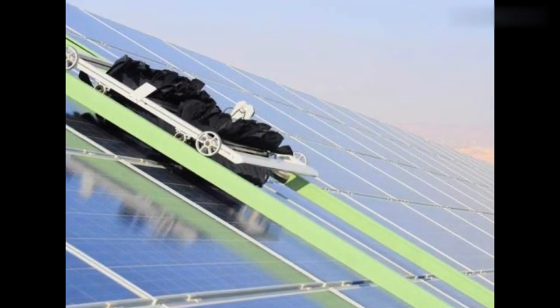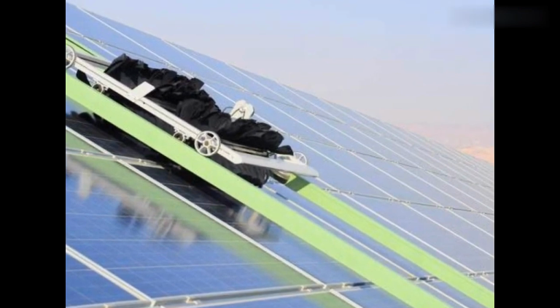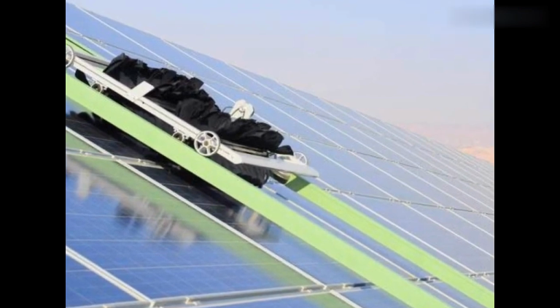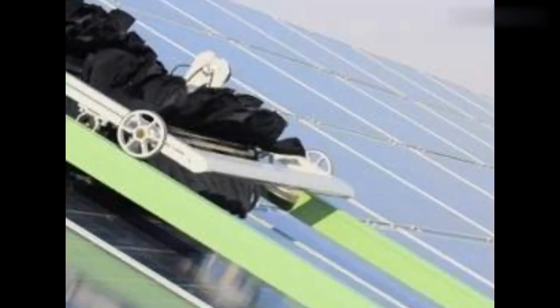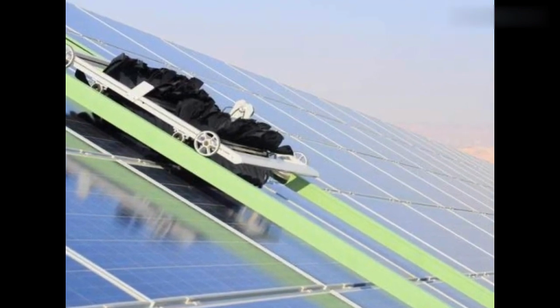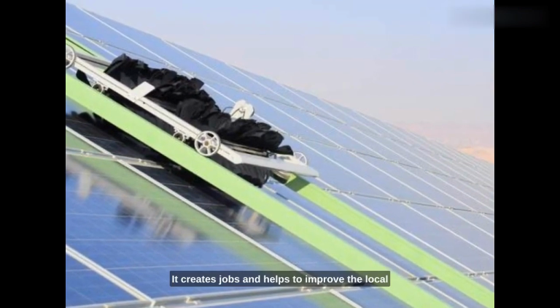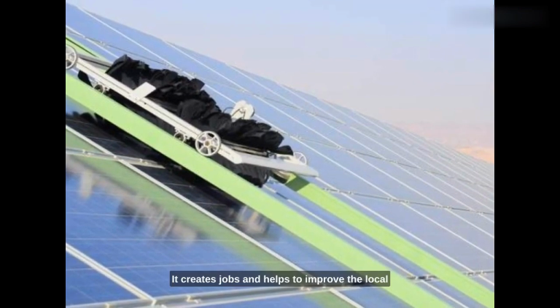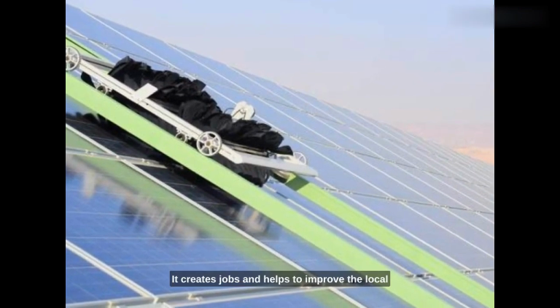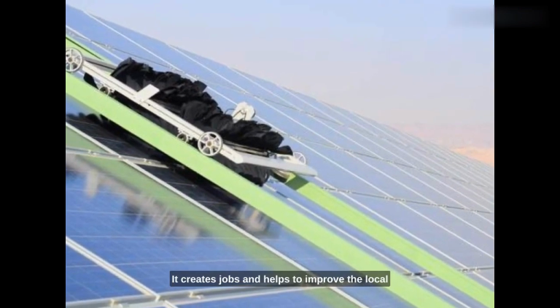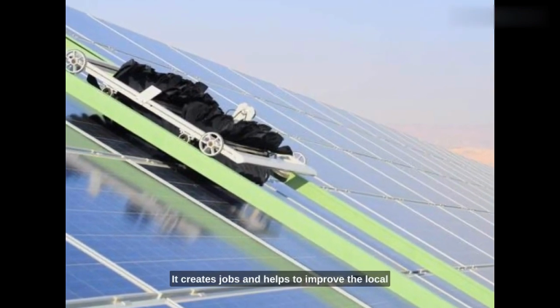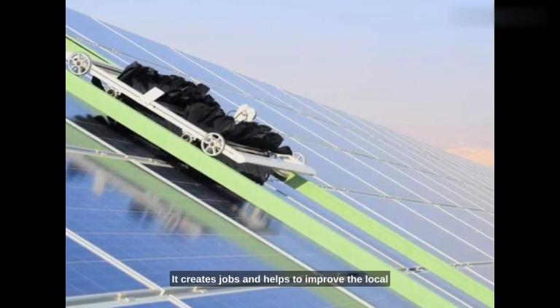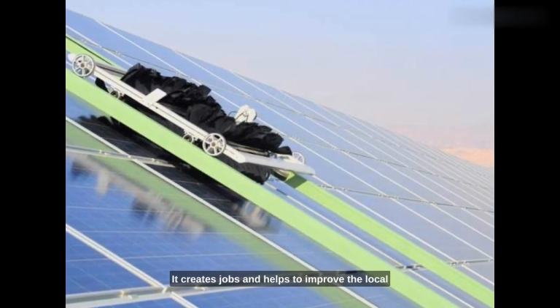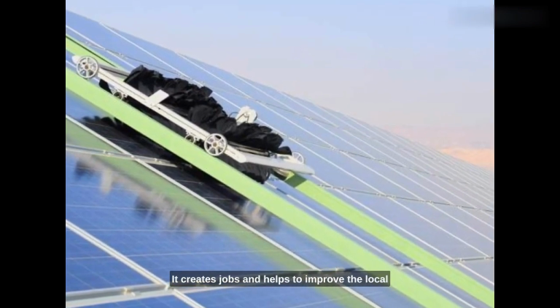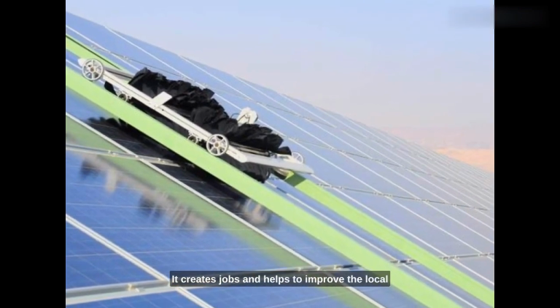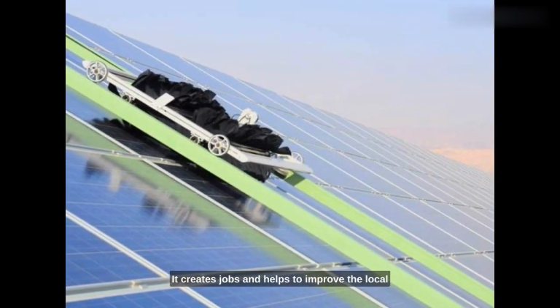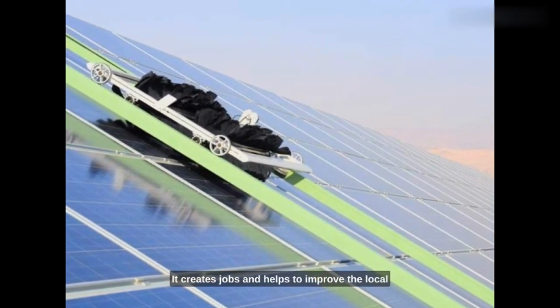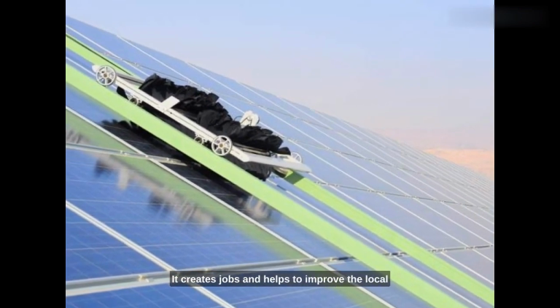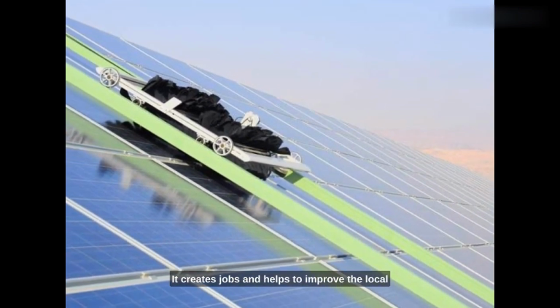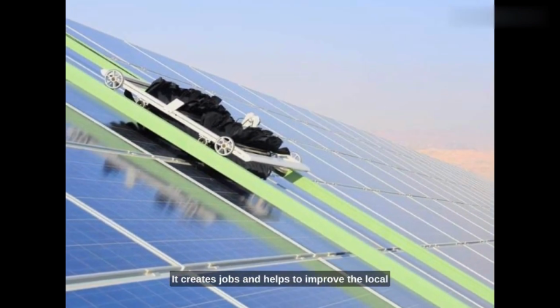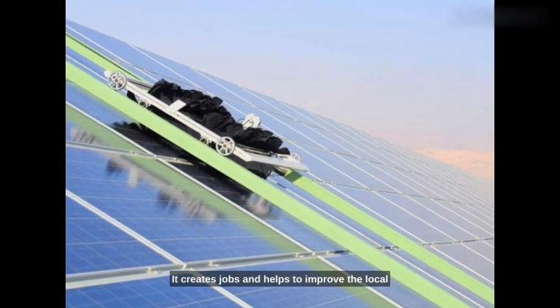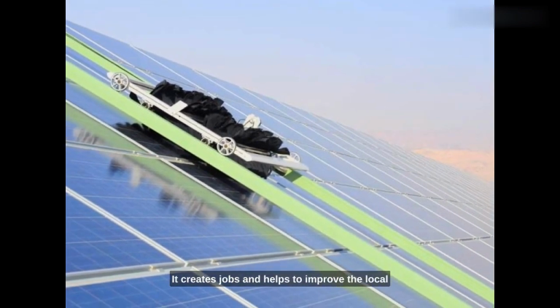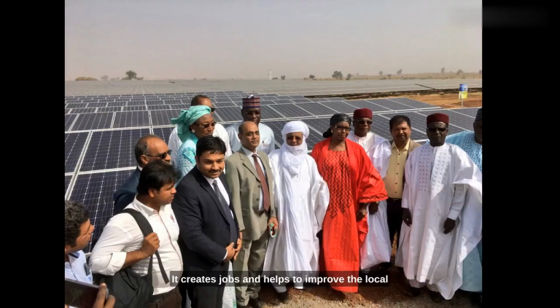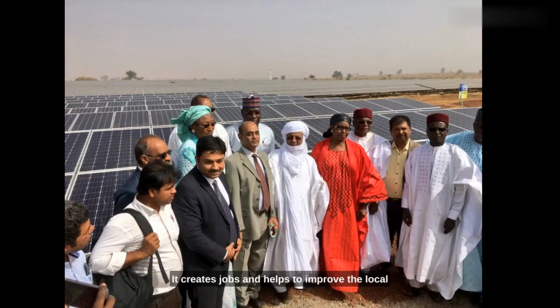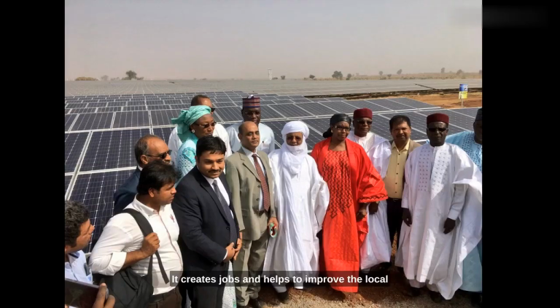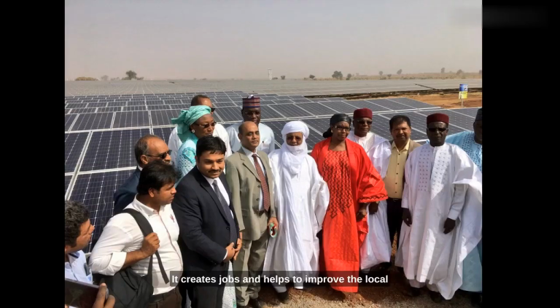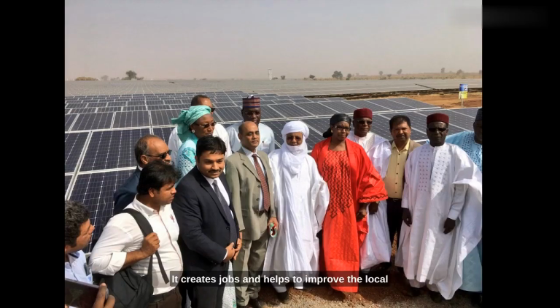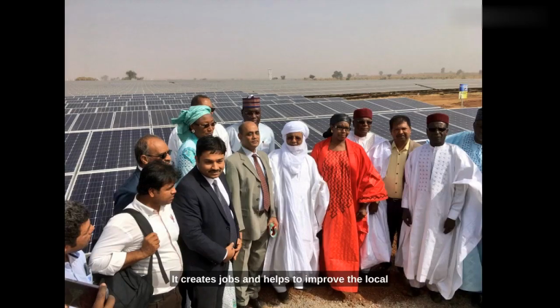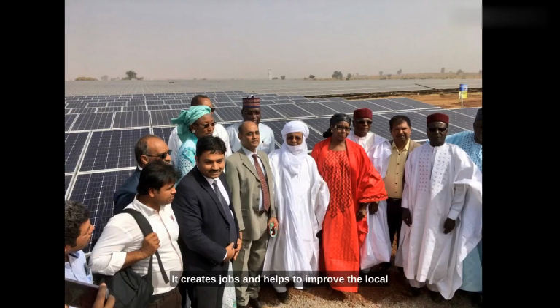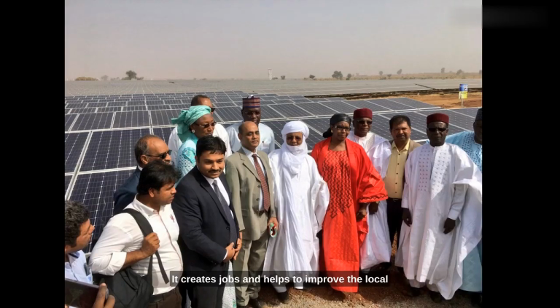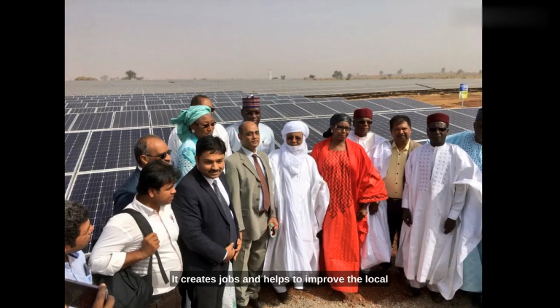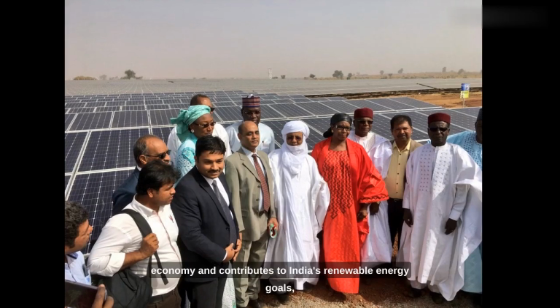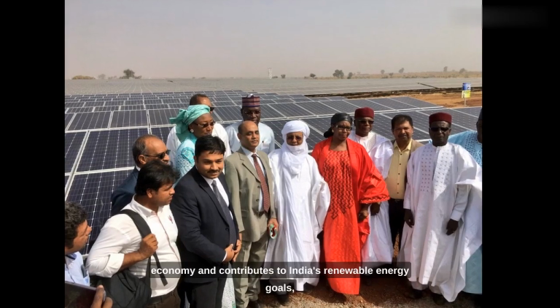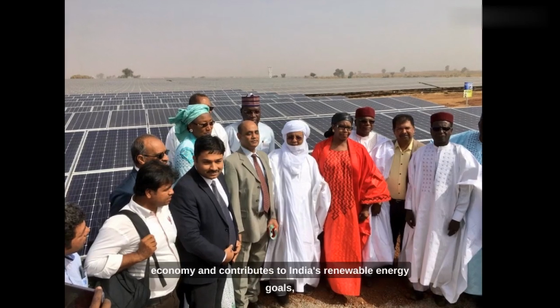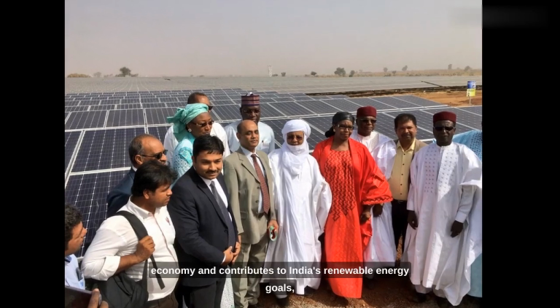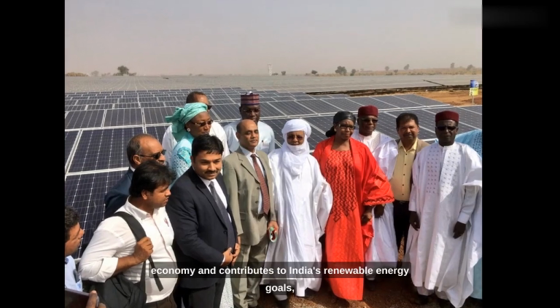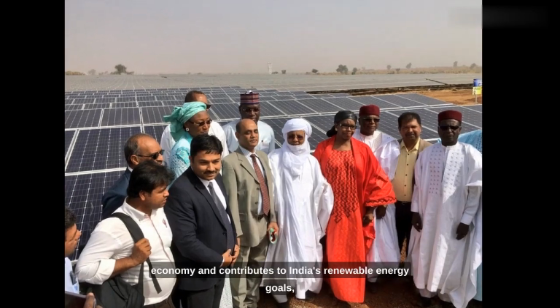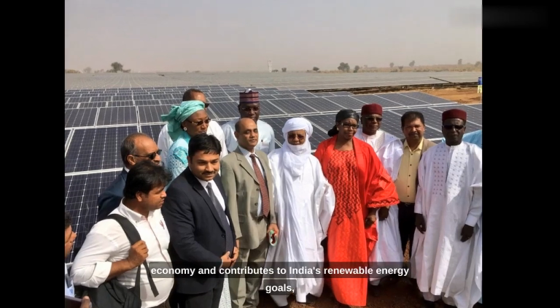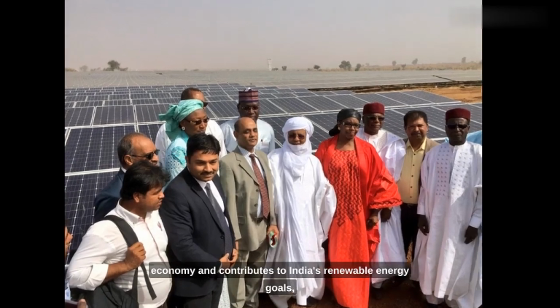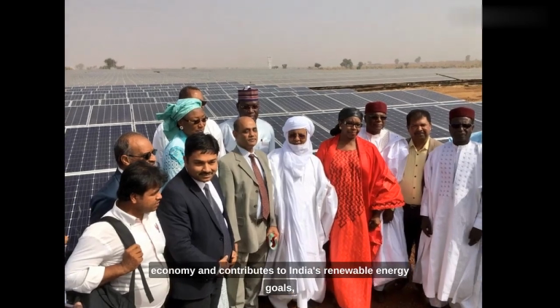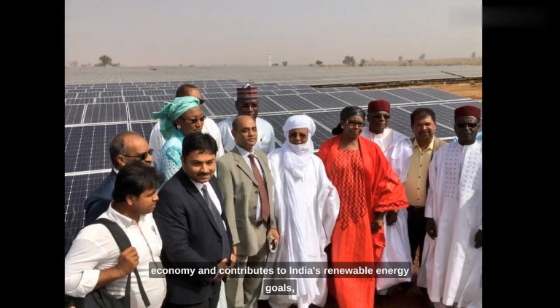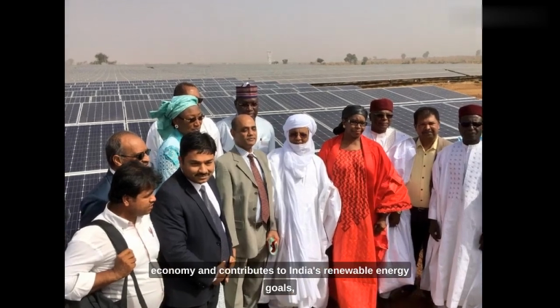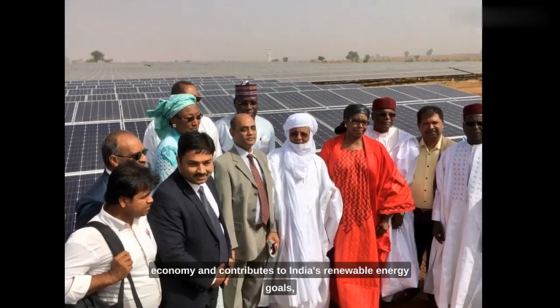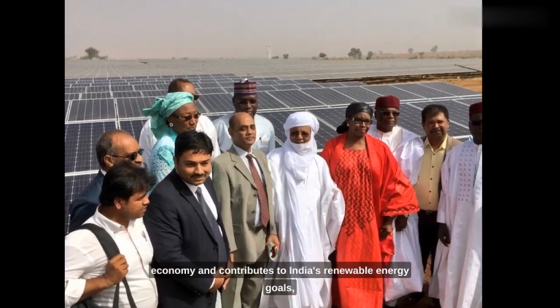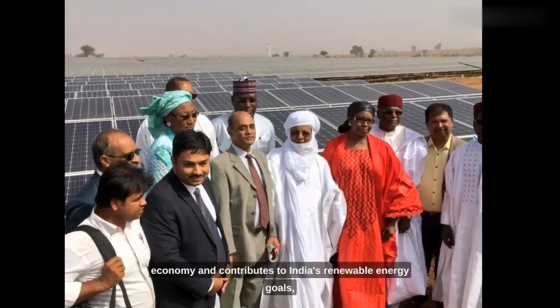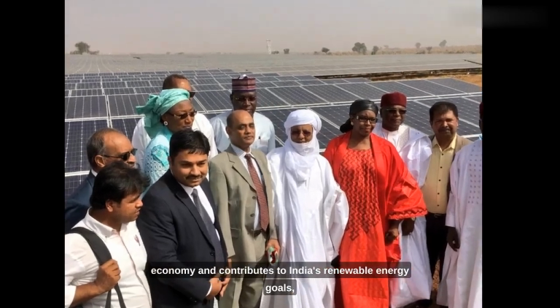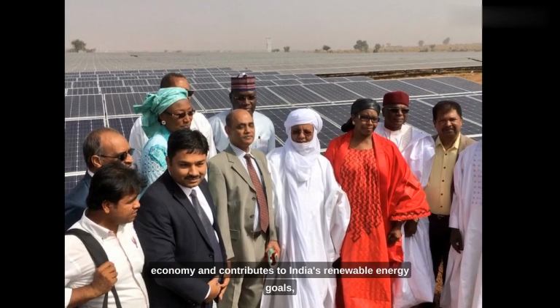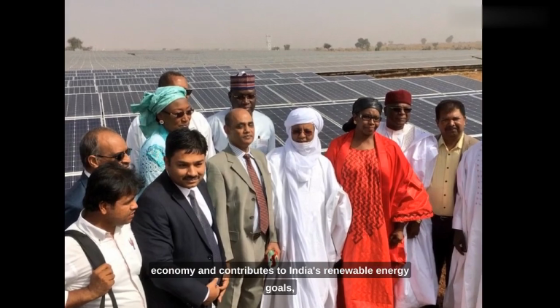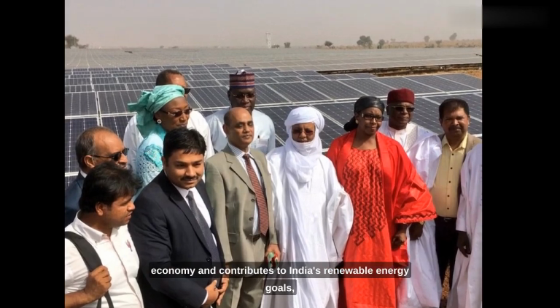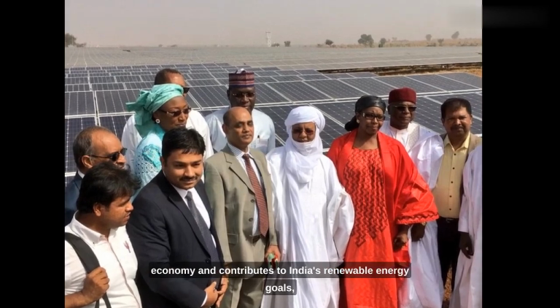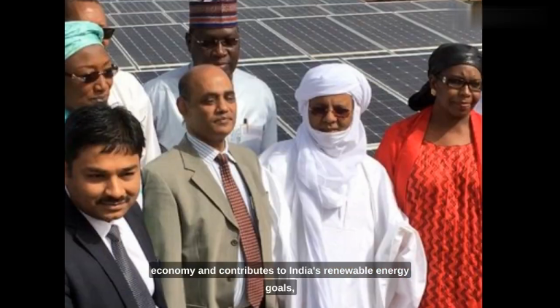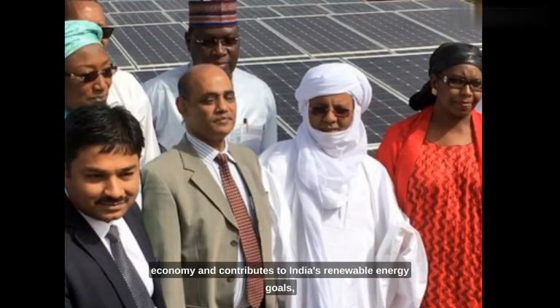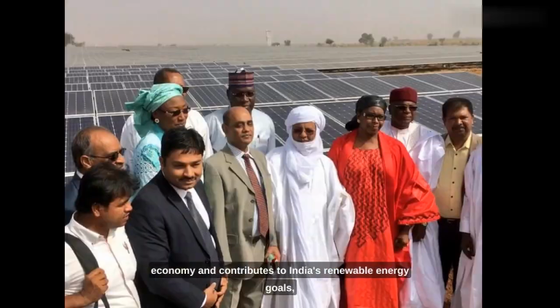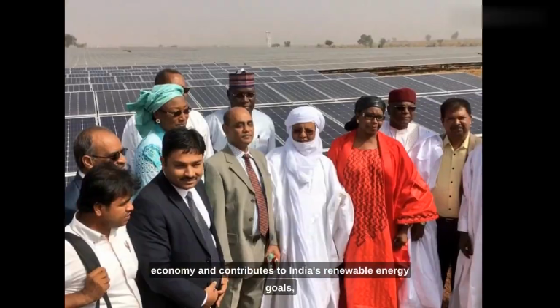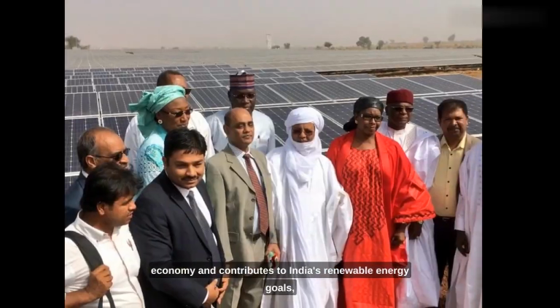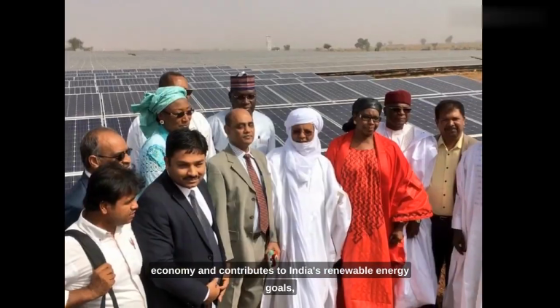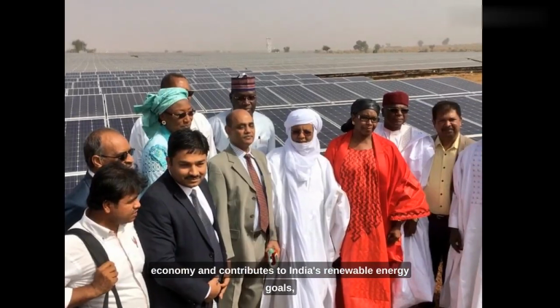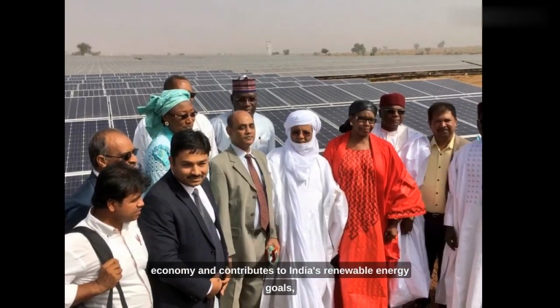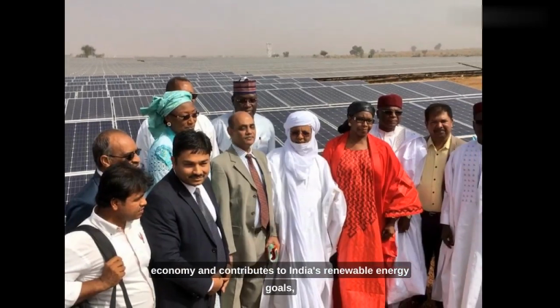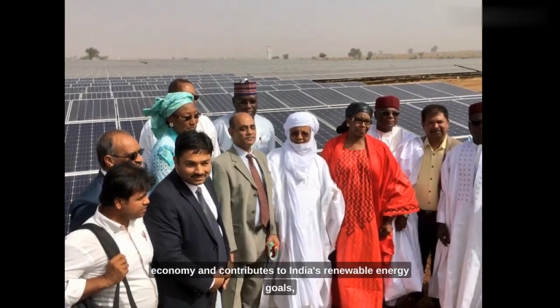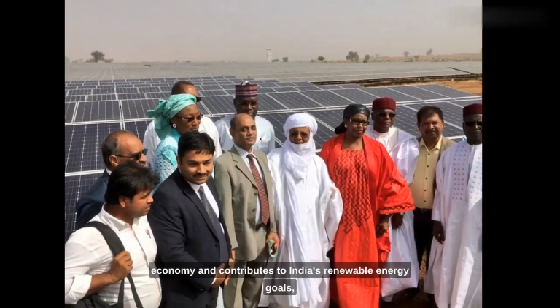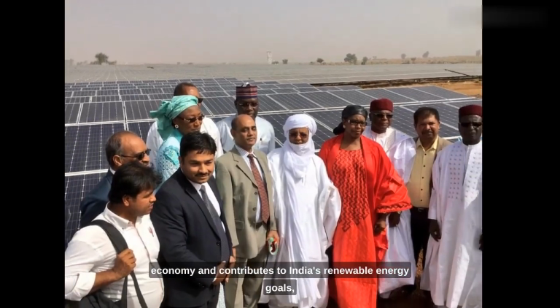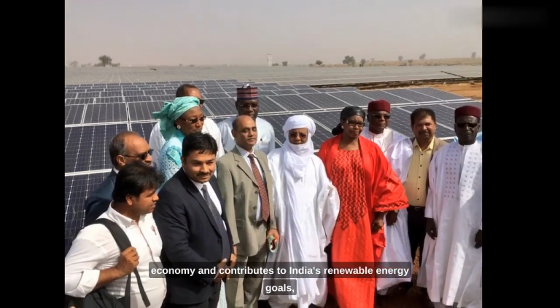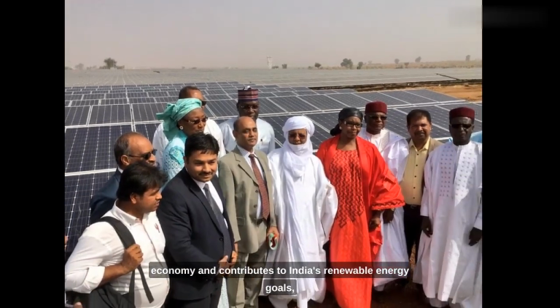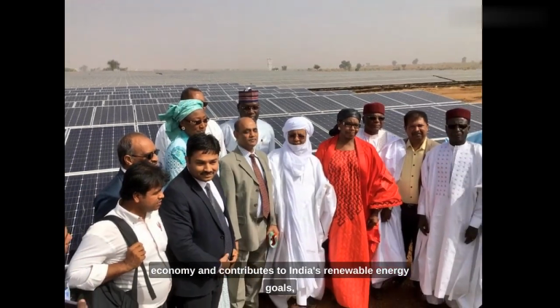It creates jobs and helps to improve the local economy, and contributes to India's renewable energy goals.